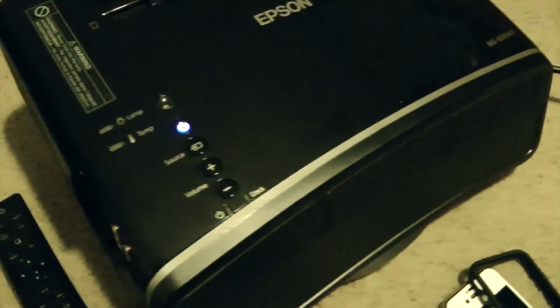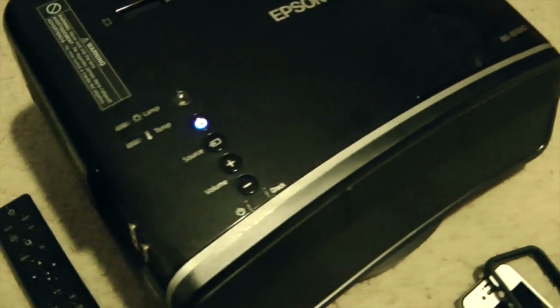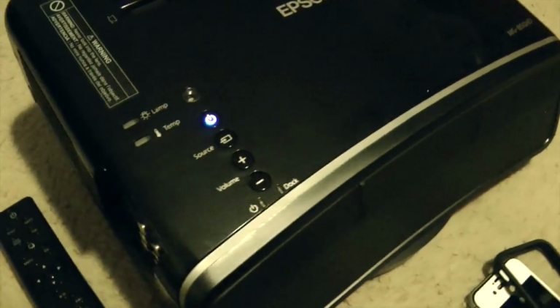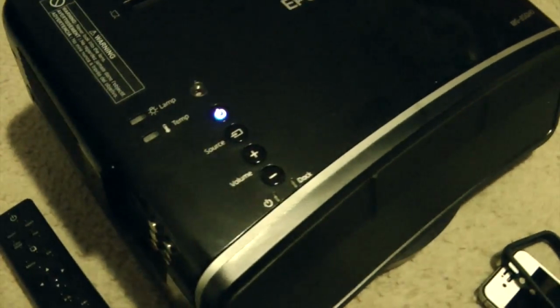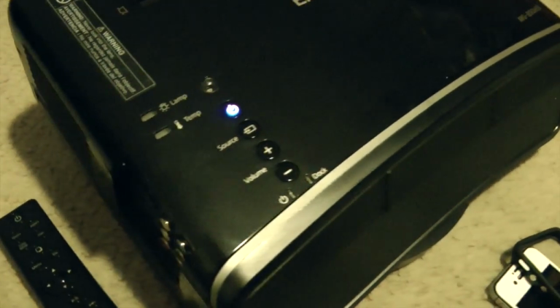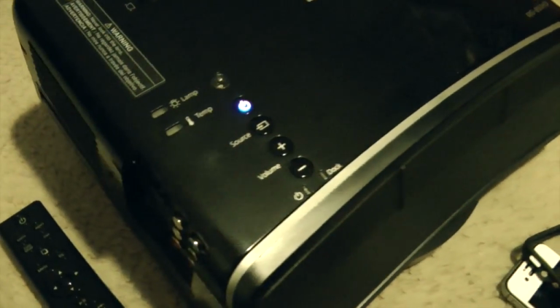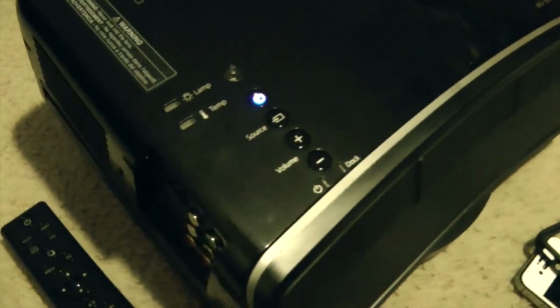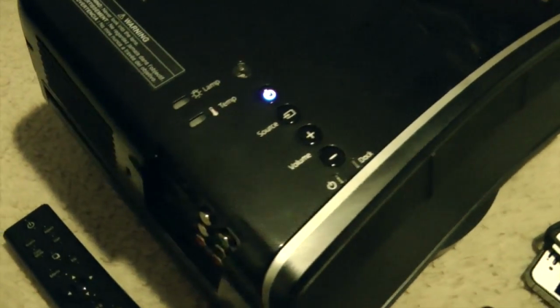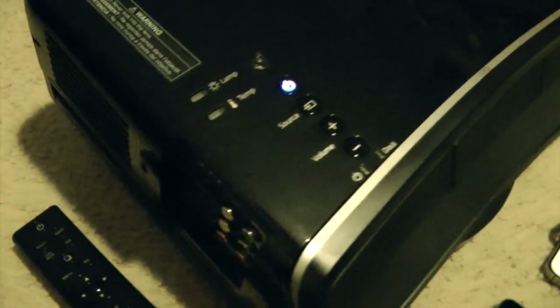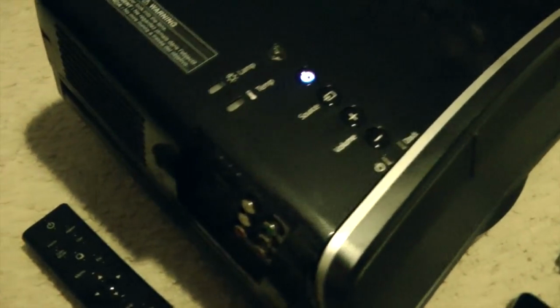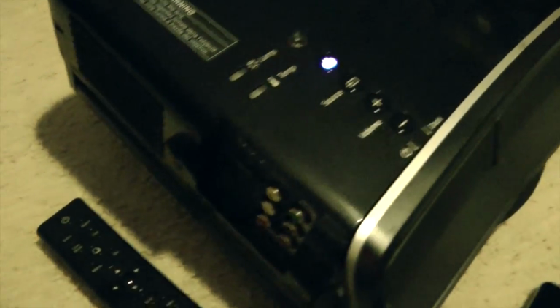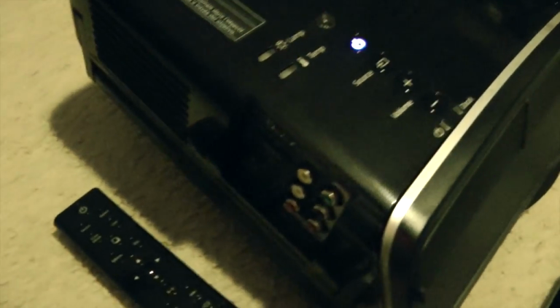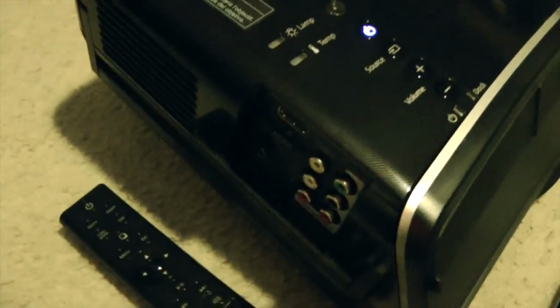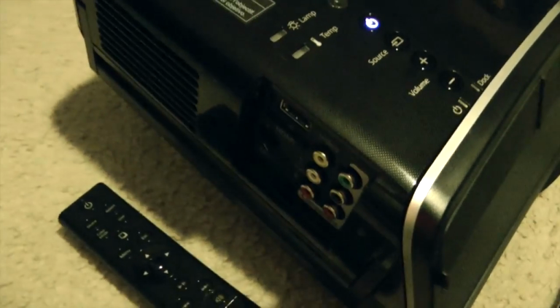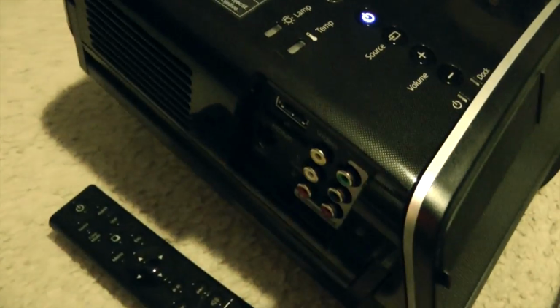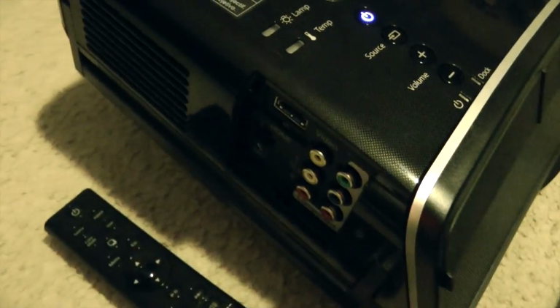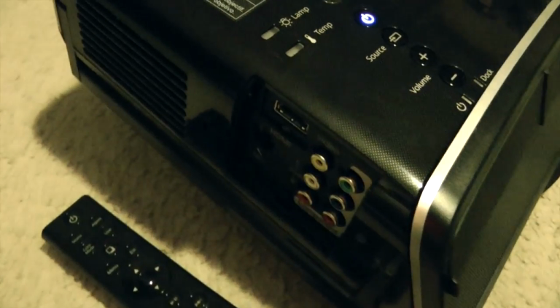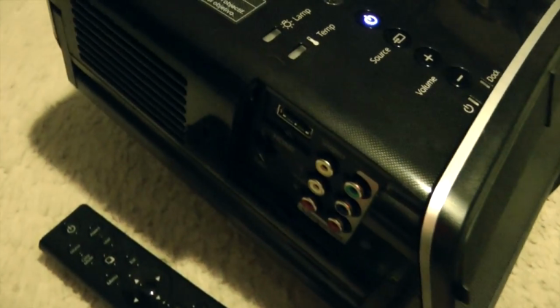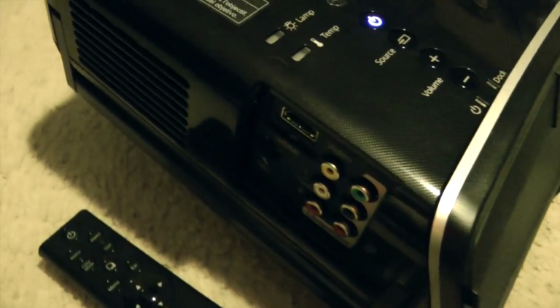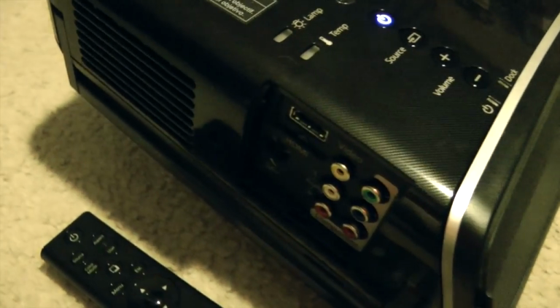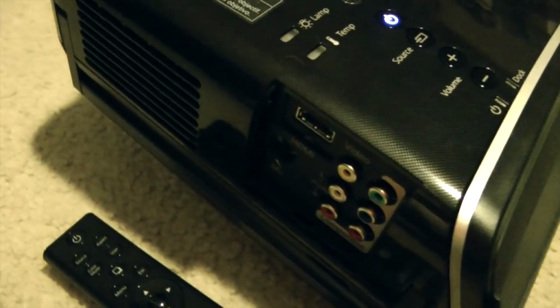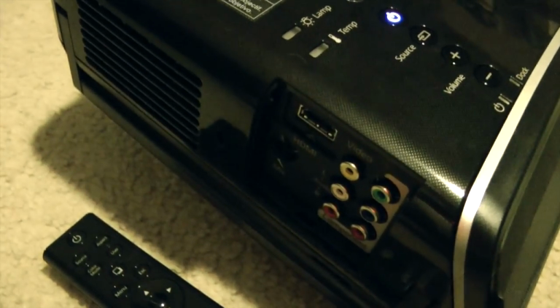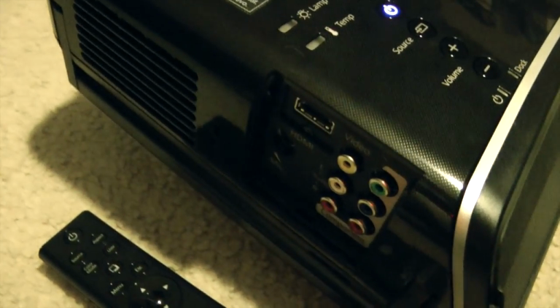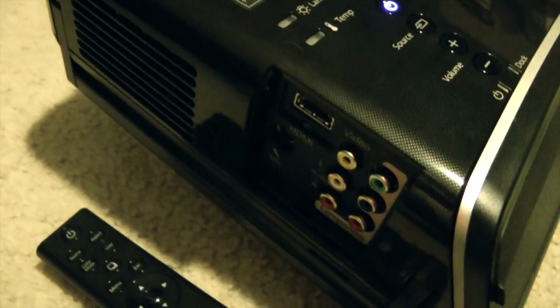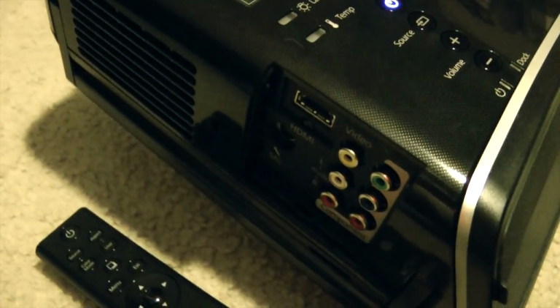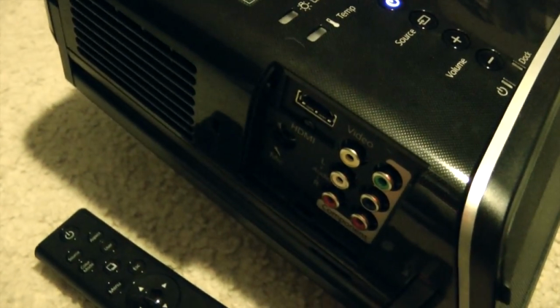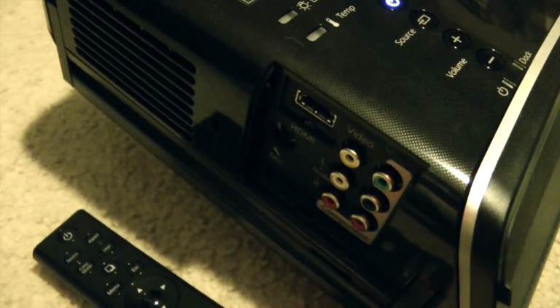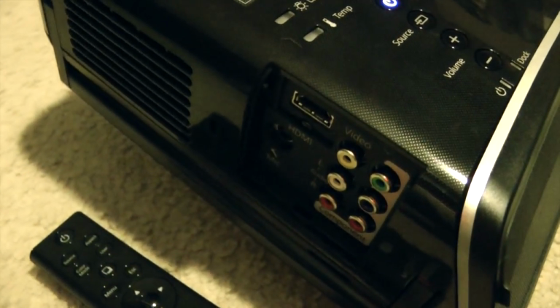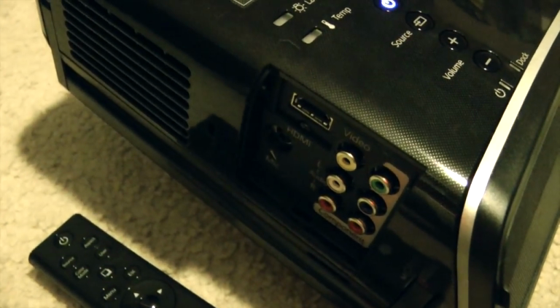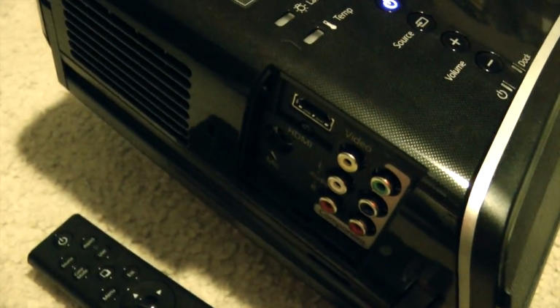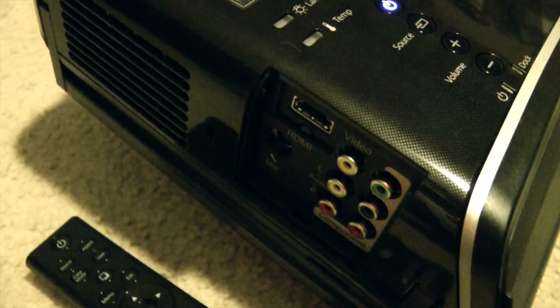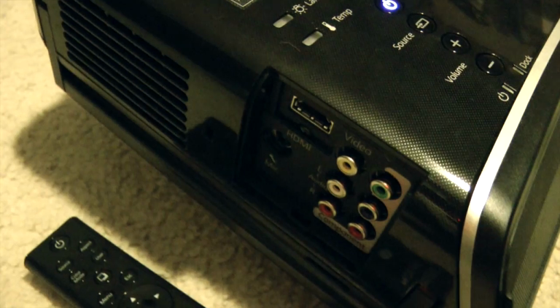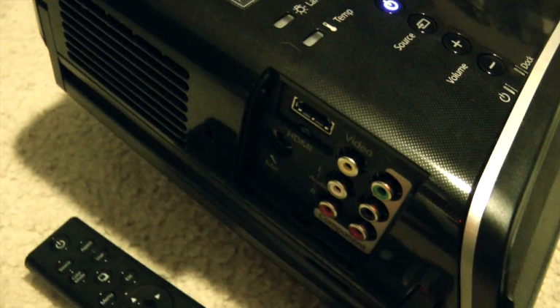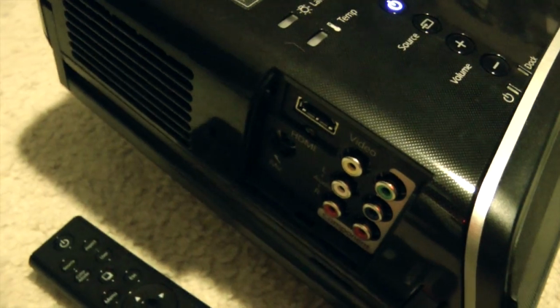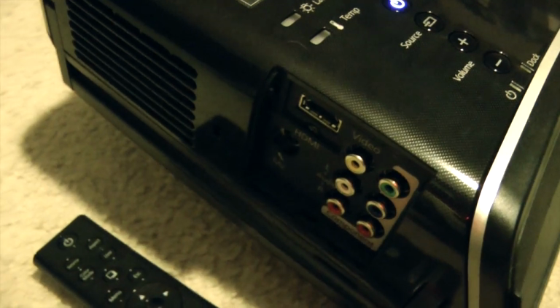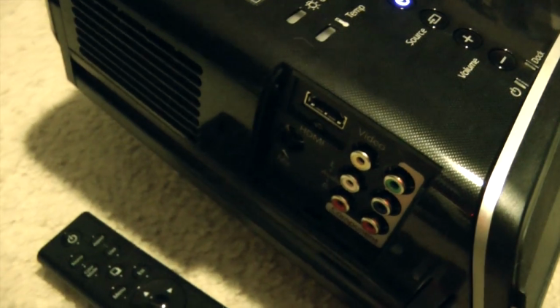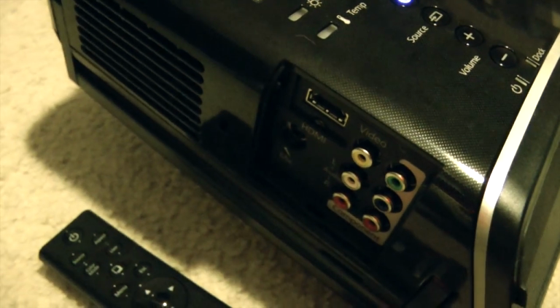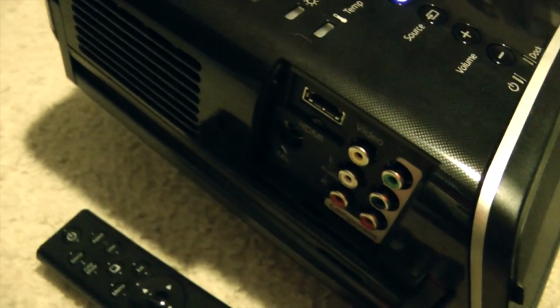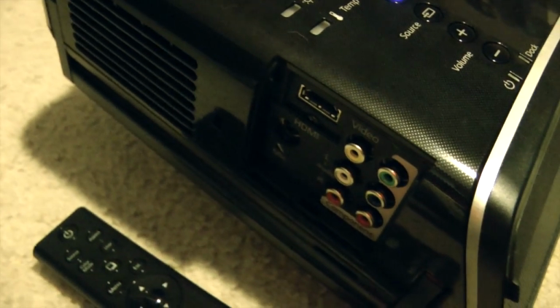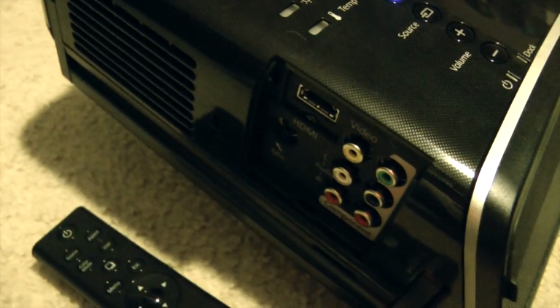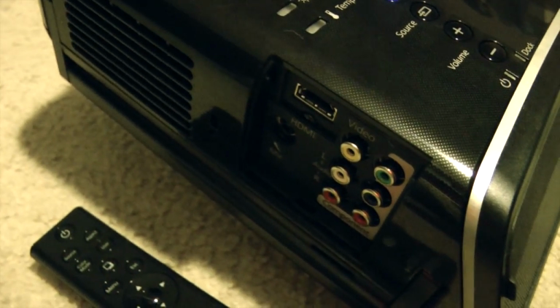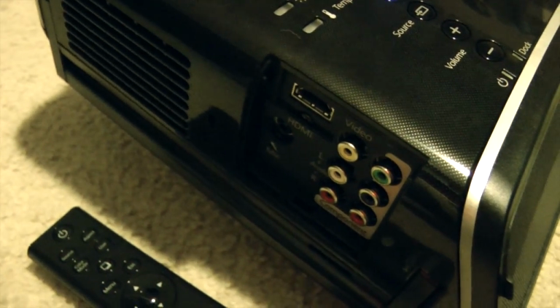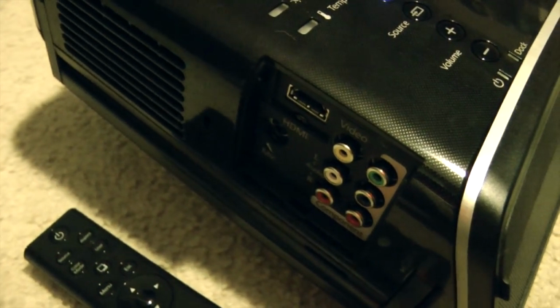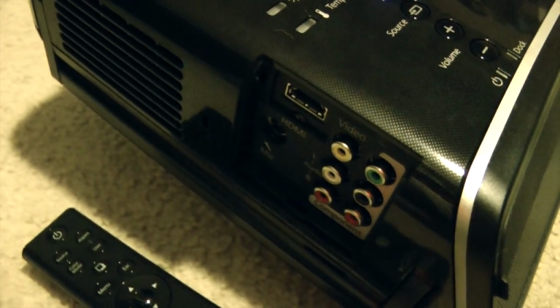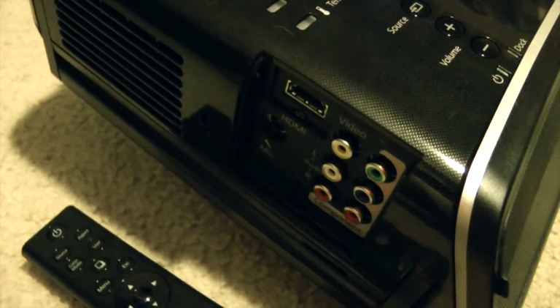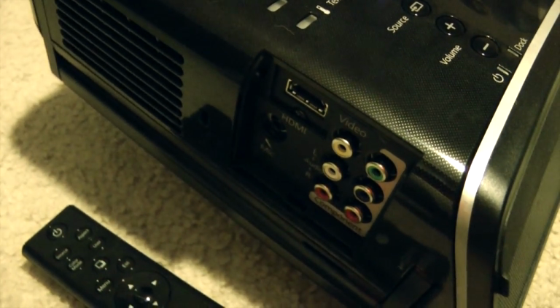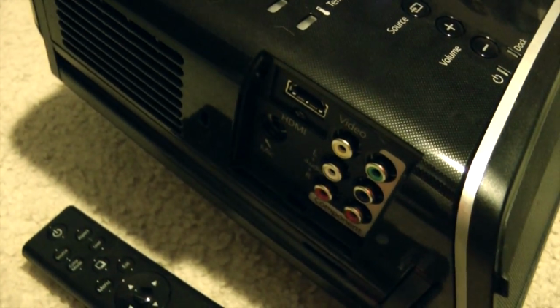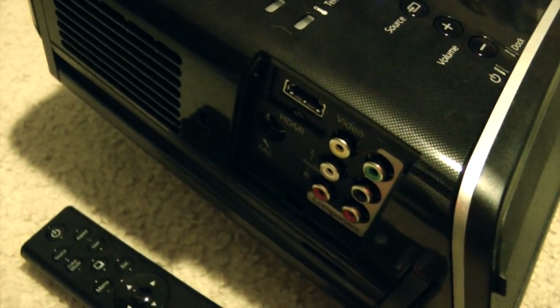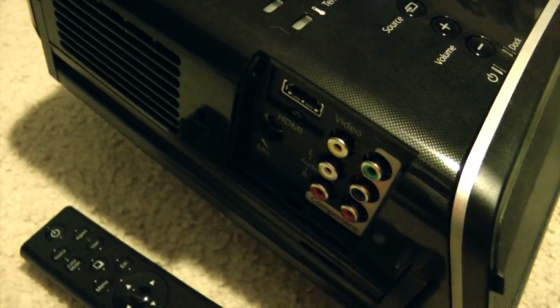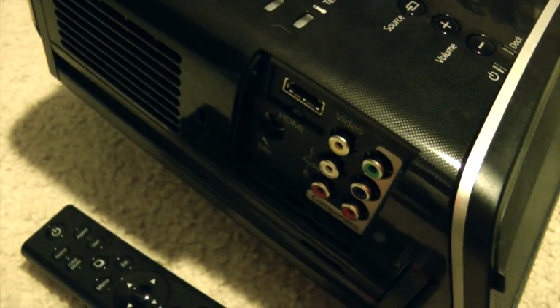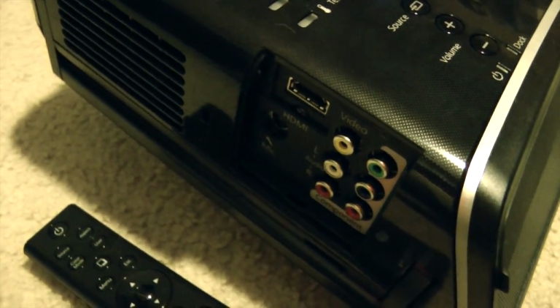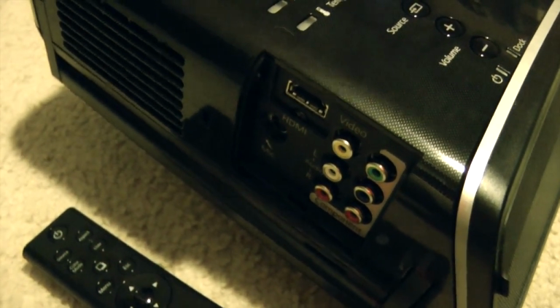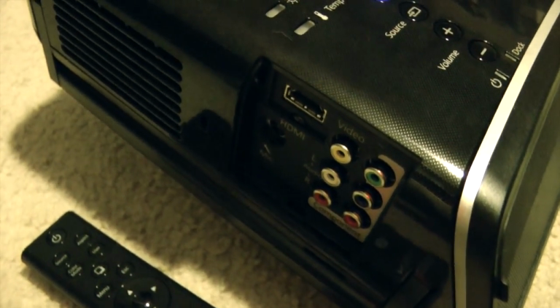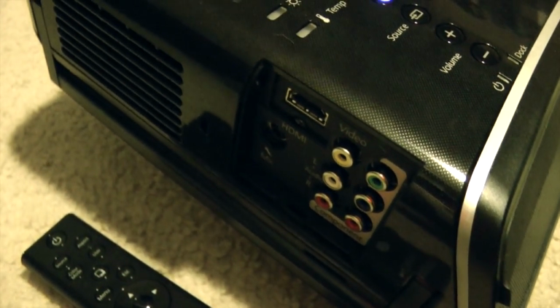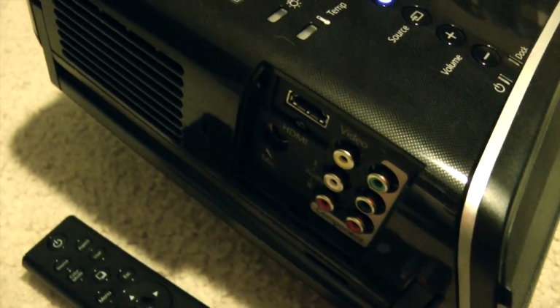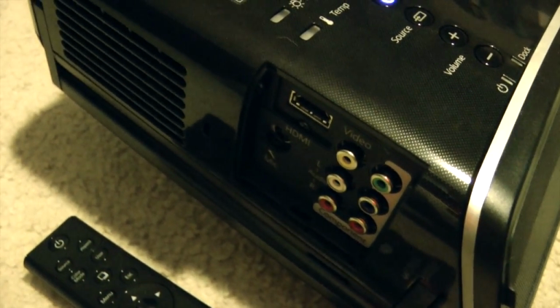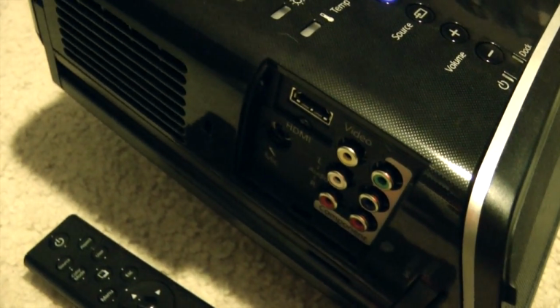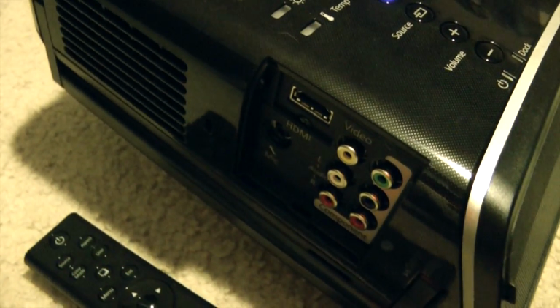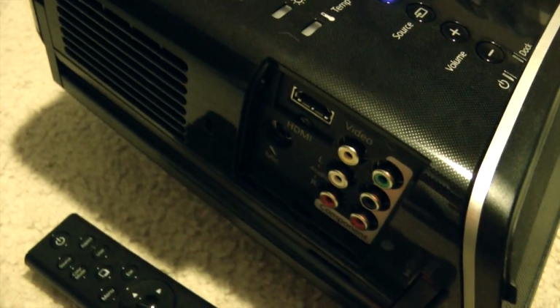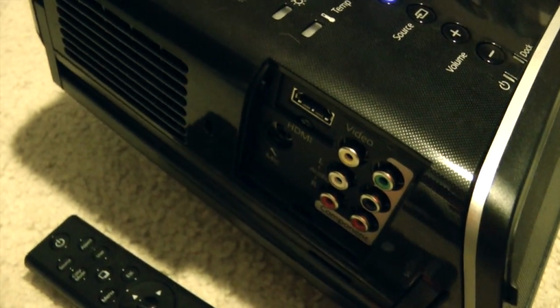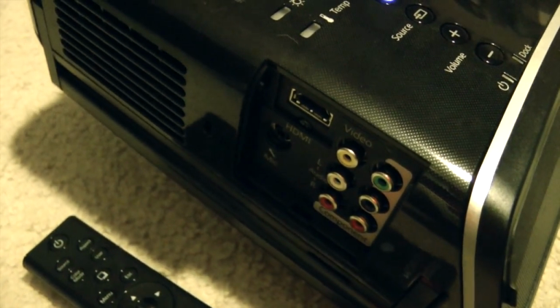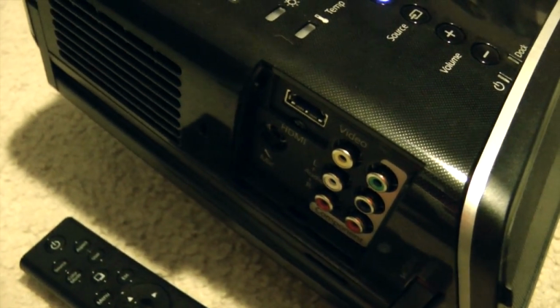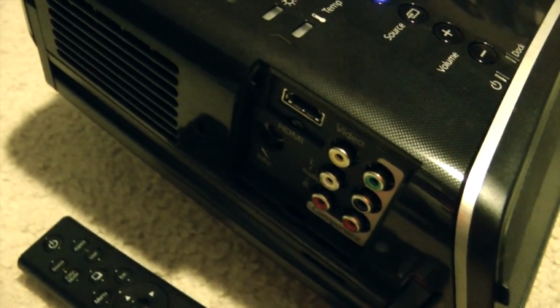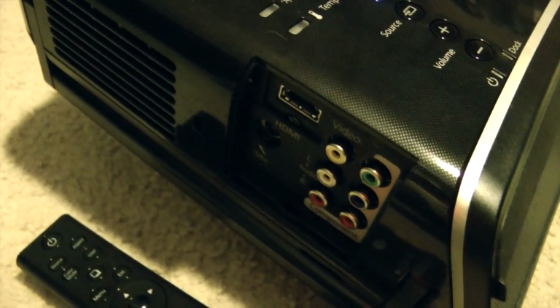We do have multiple inputs on the side for HDMI, composites, components, and even a microphone input.